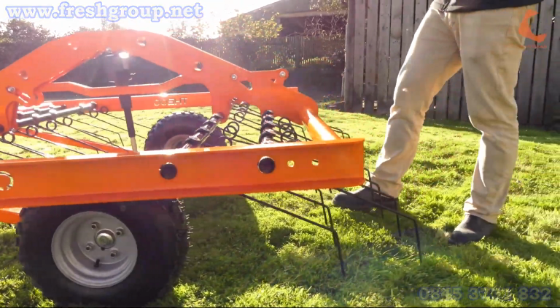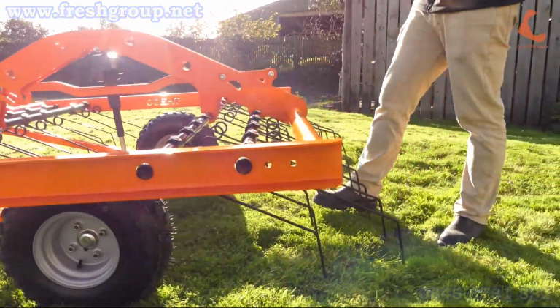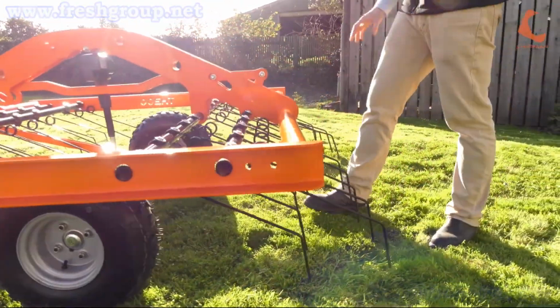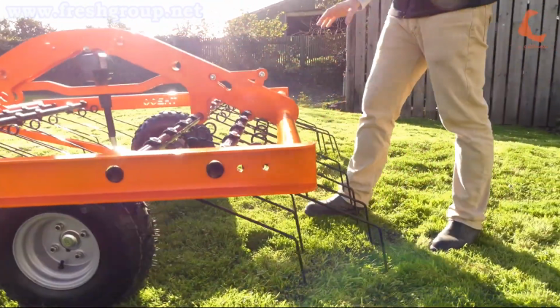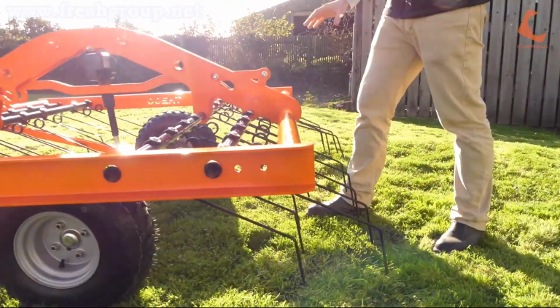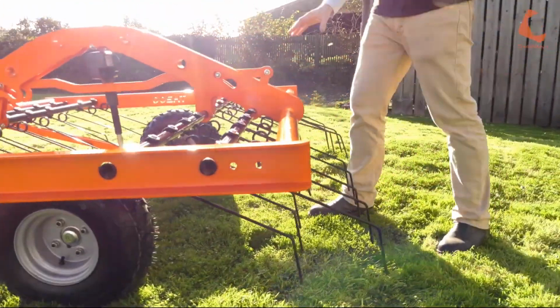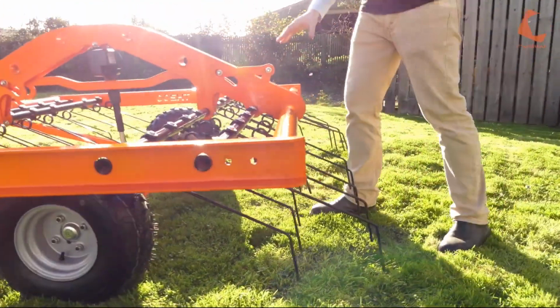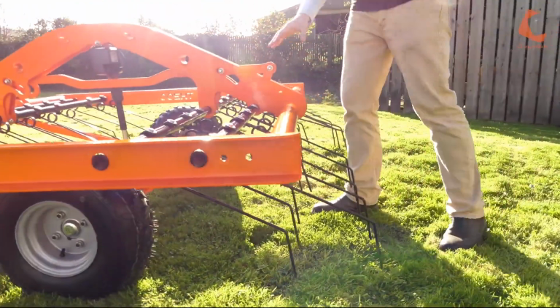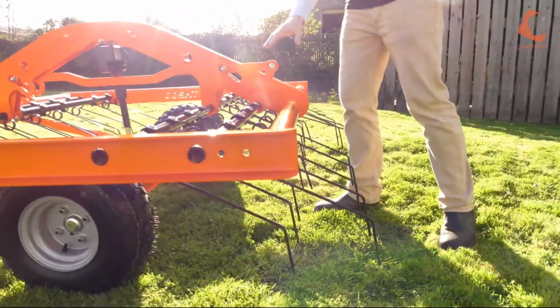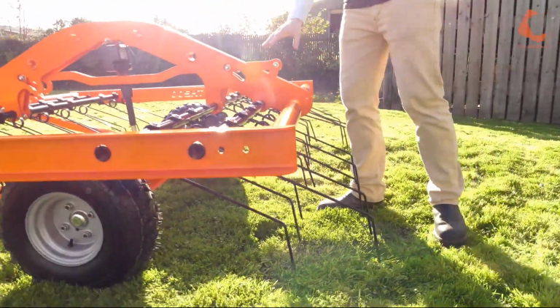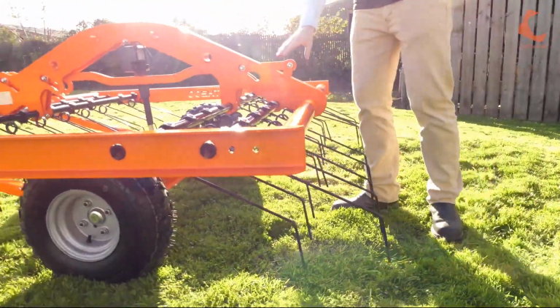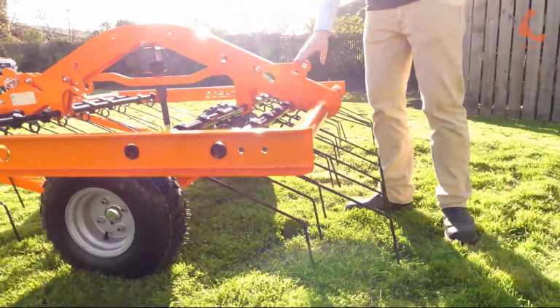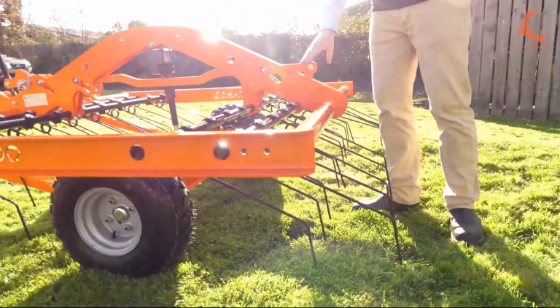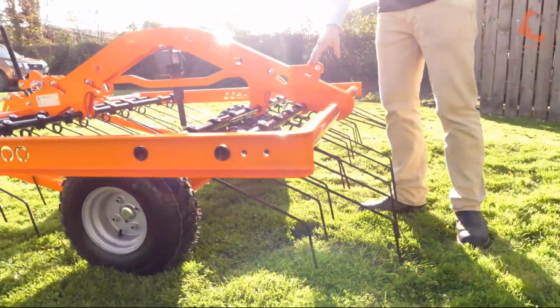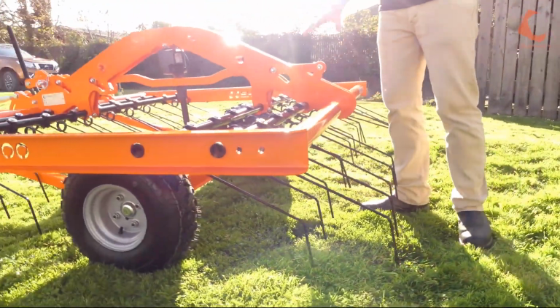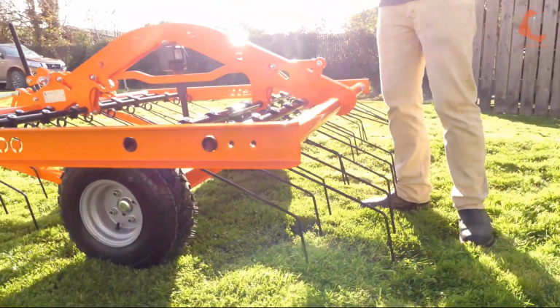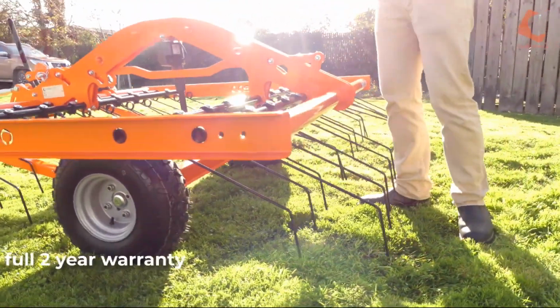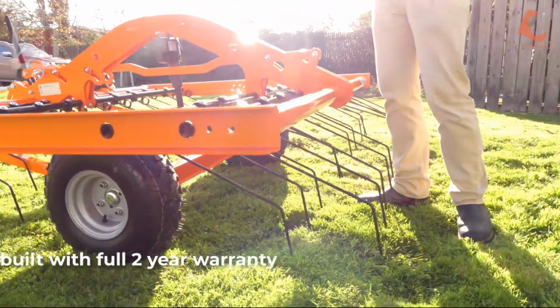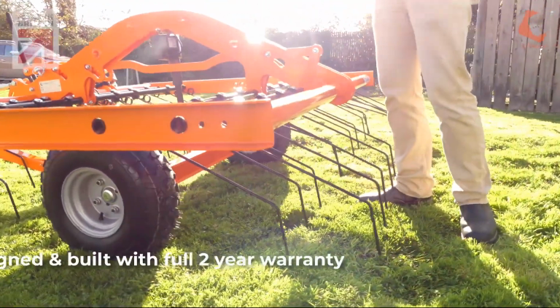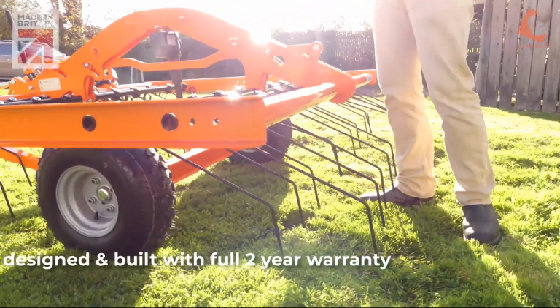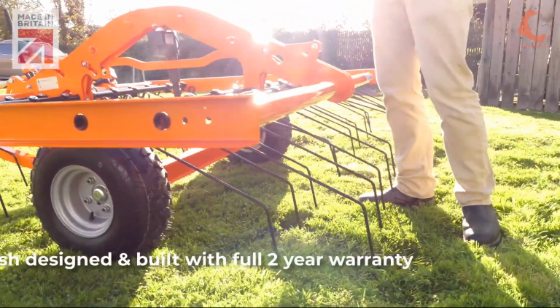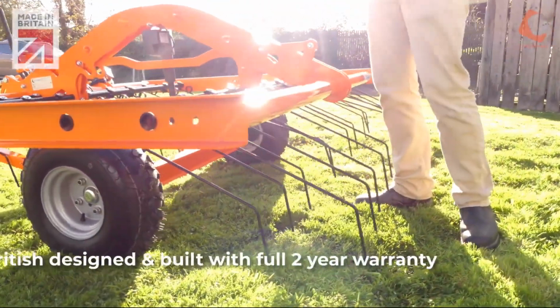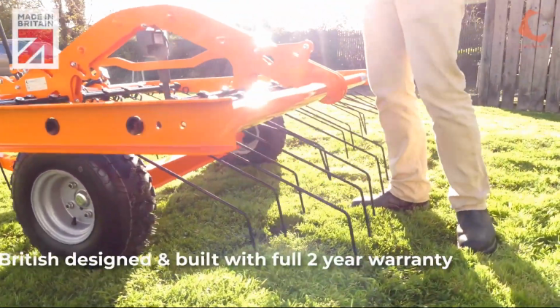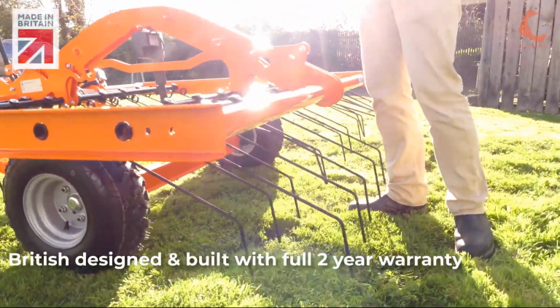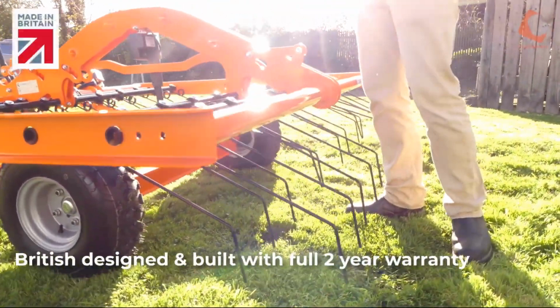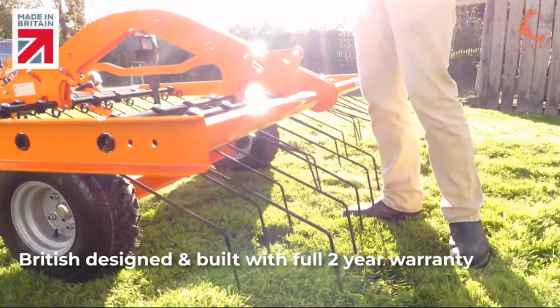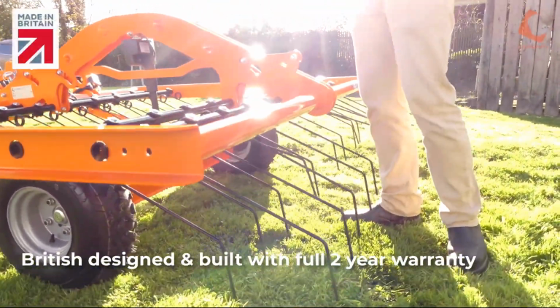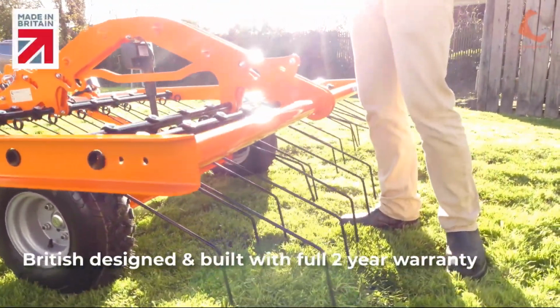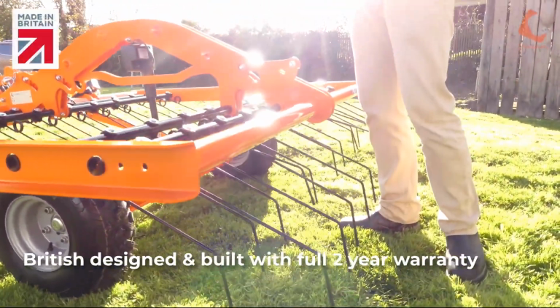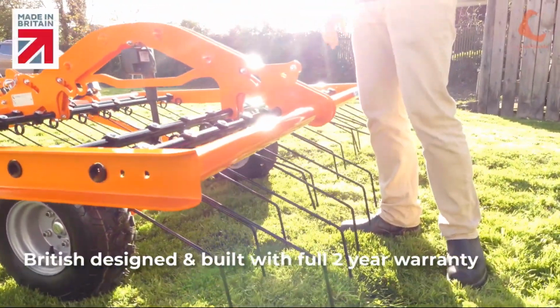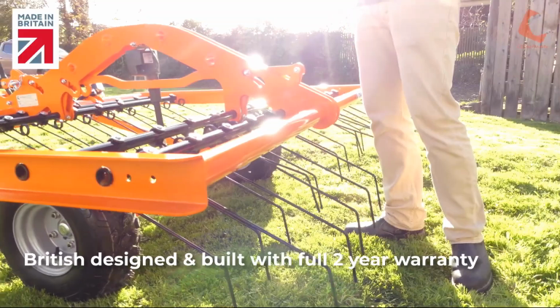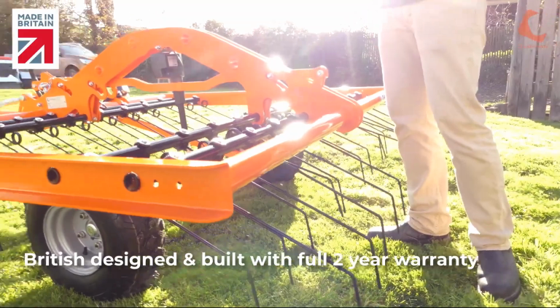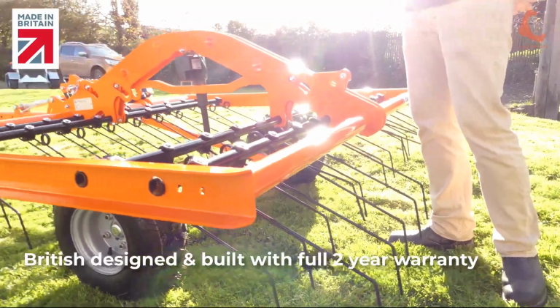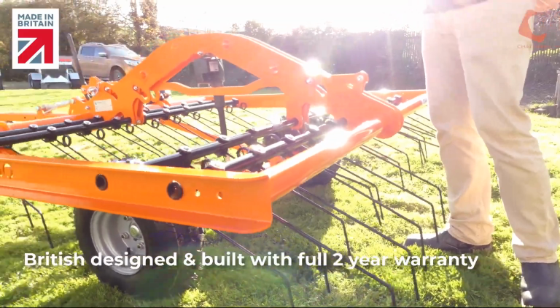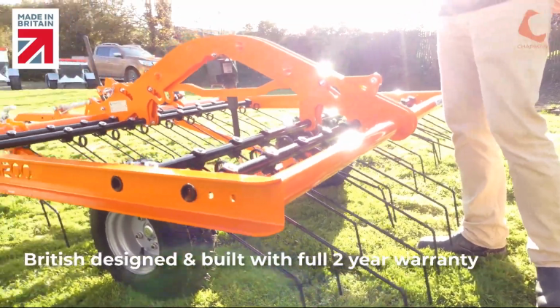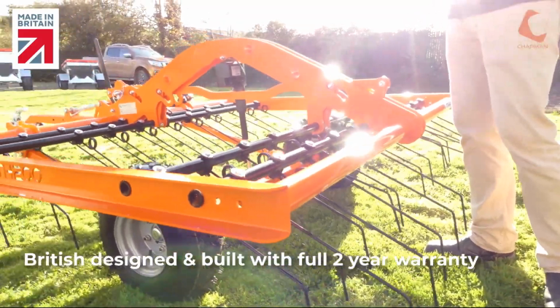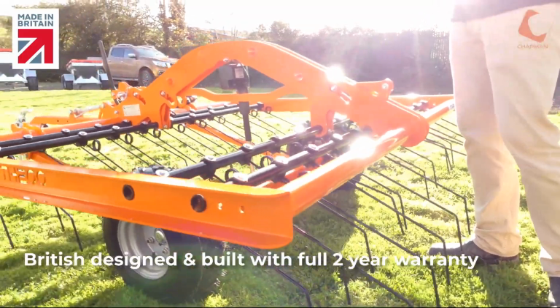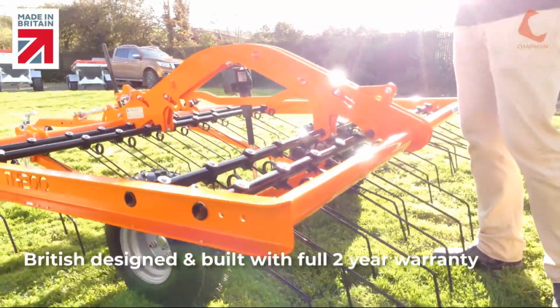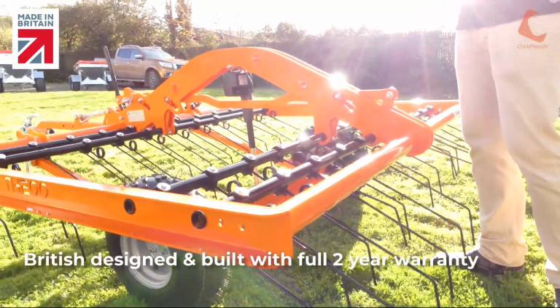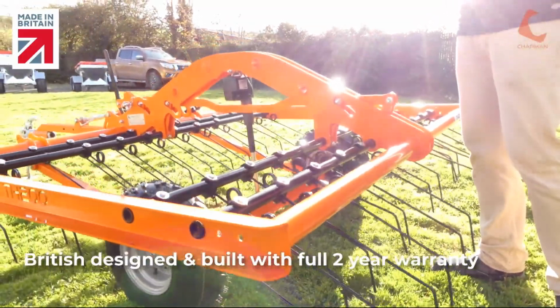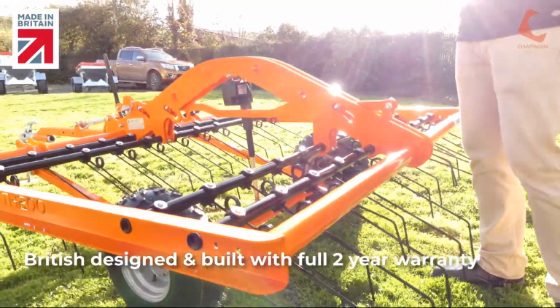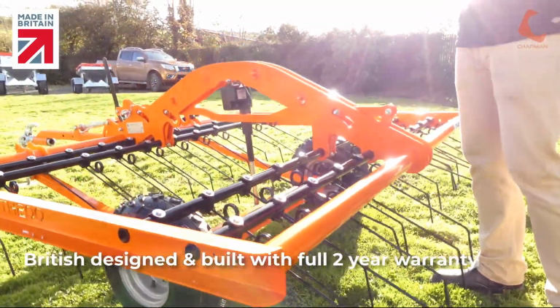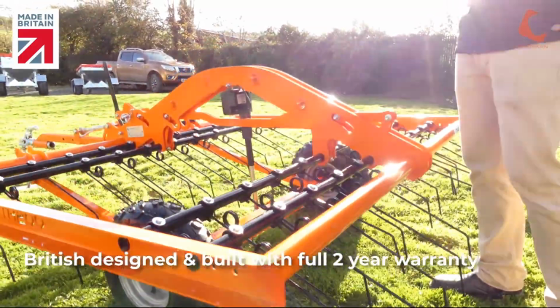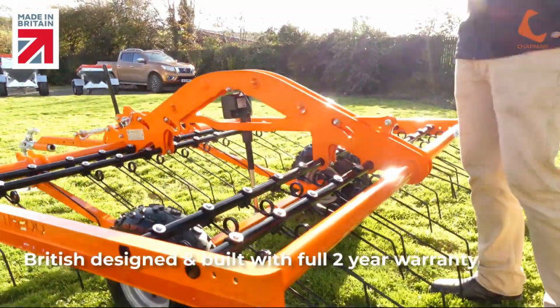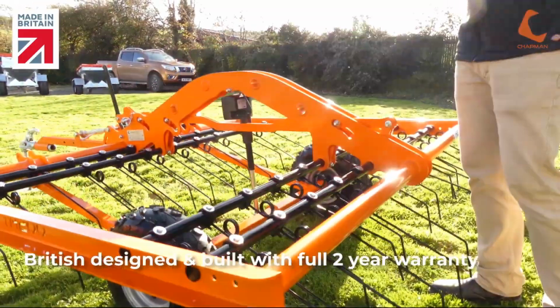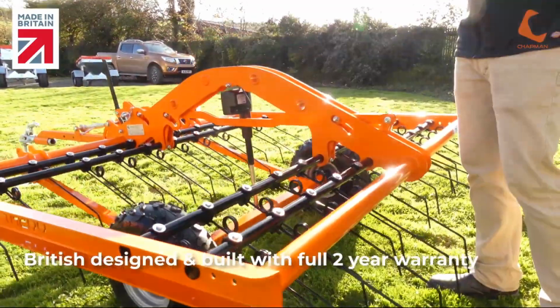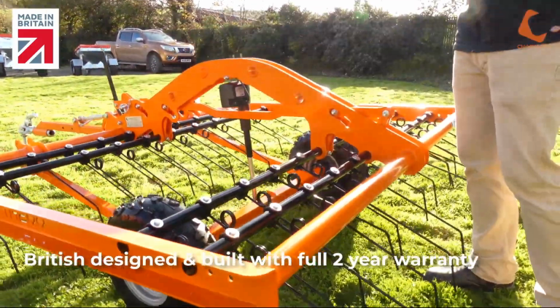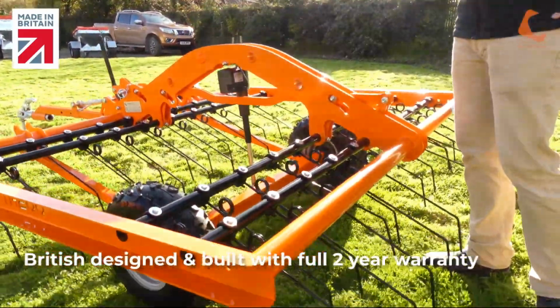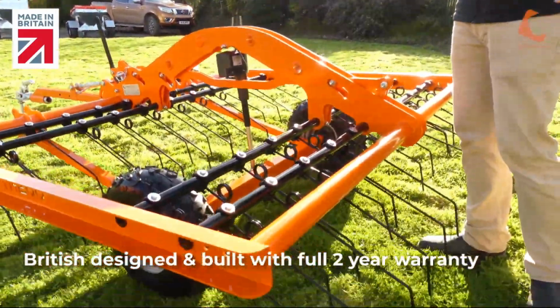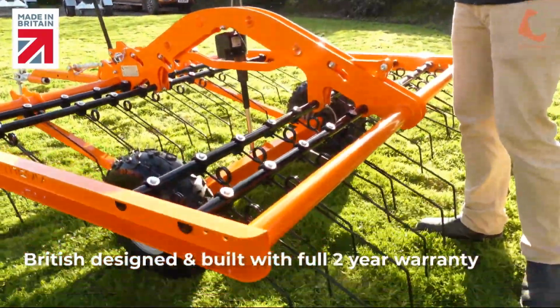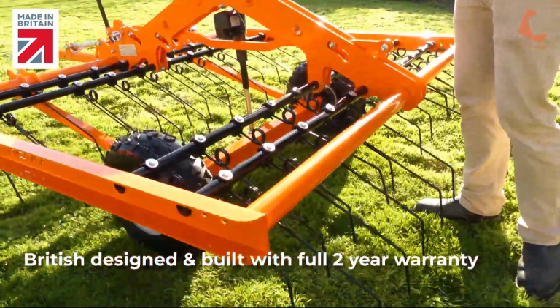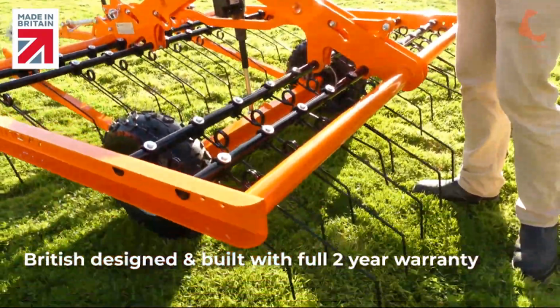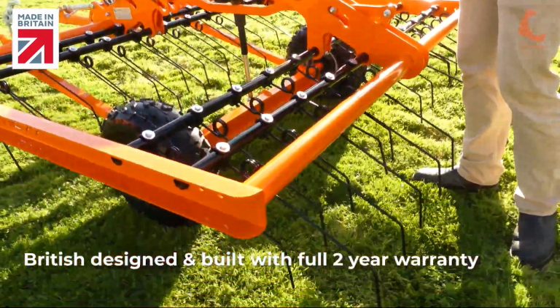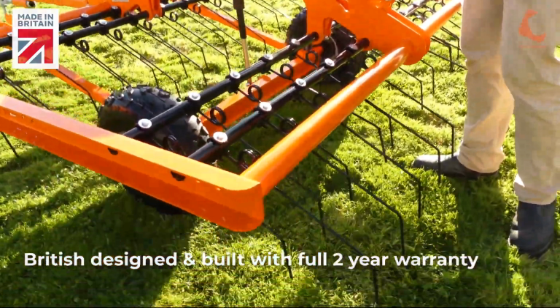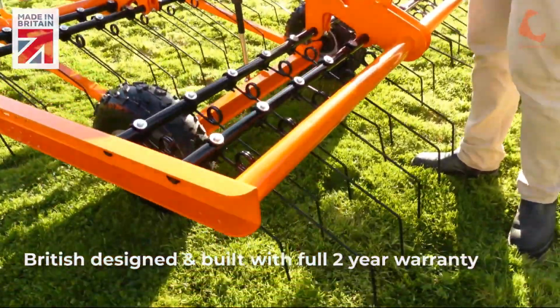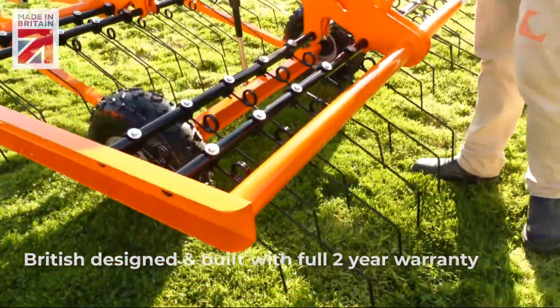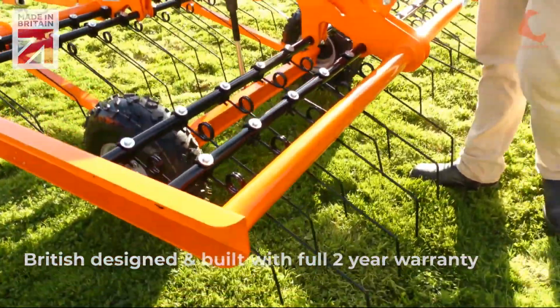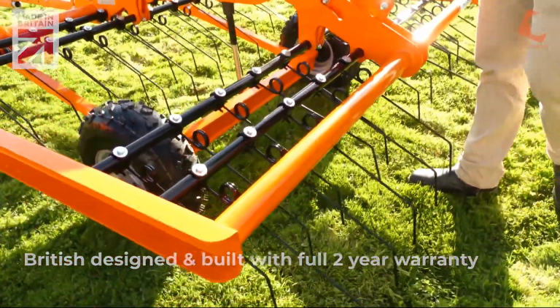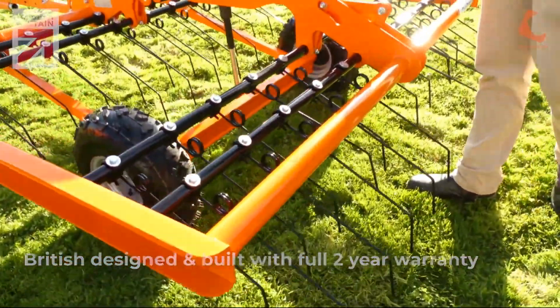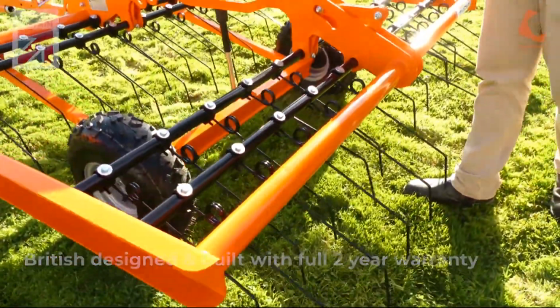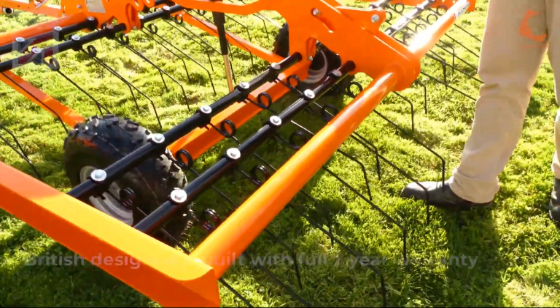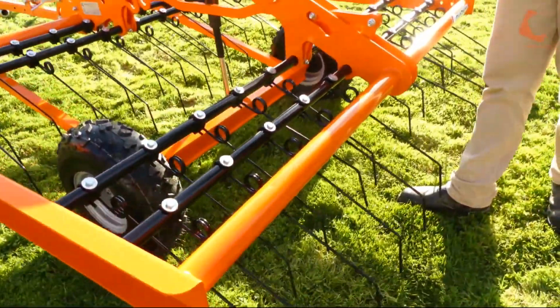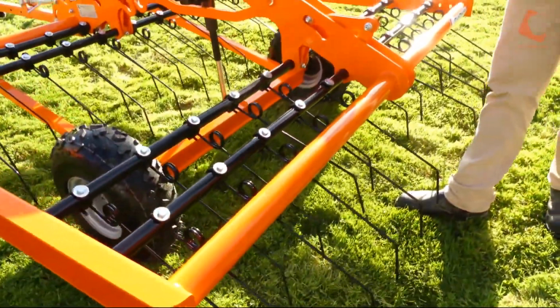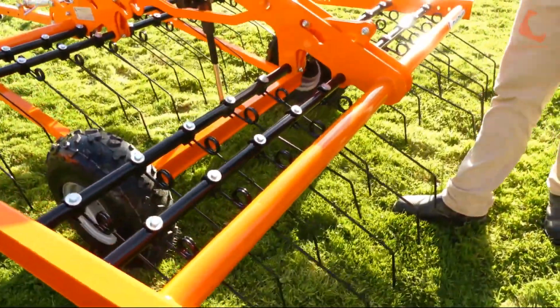As with all of our equipment at Chapman, this is manufactured at our factory here in Devon. It's a very high quality unit and it's backed by our two-year warranty.